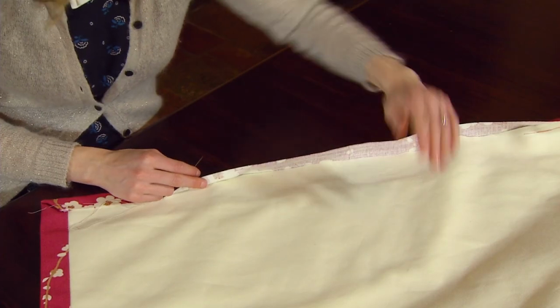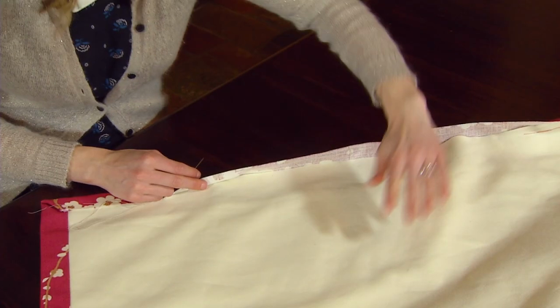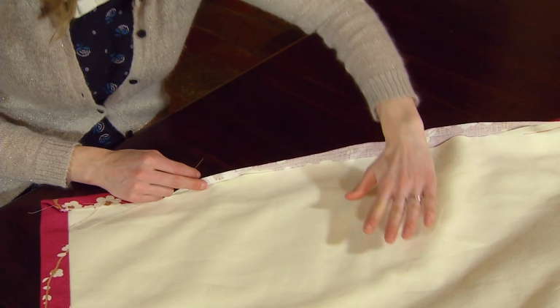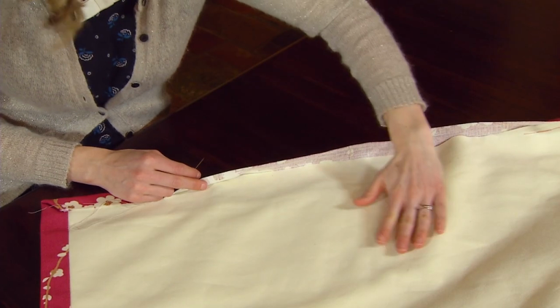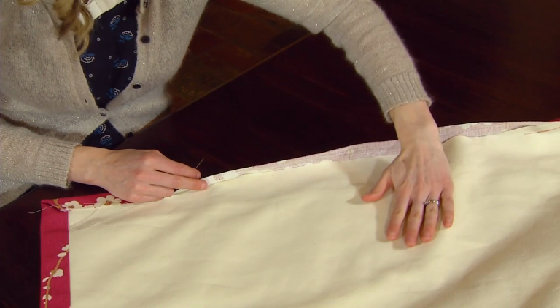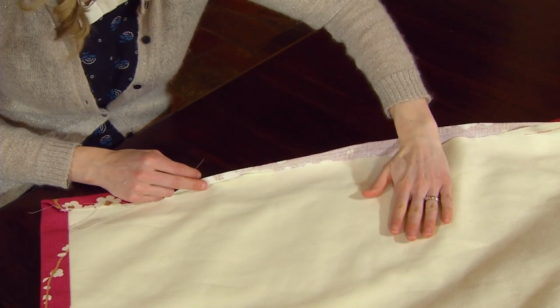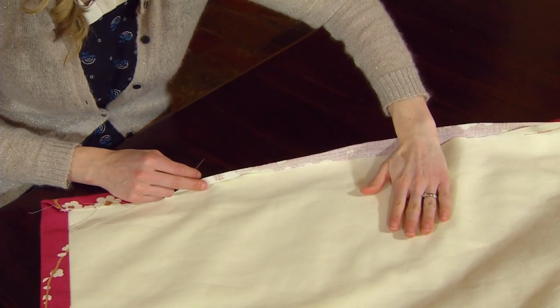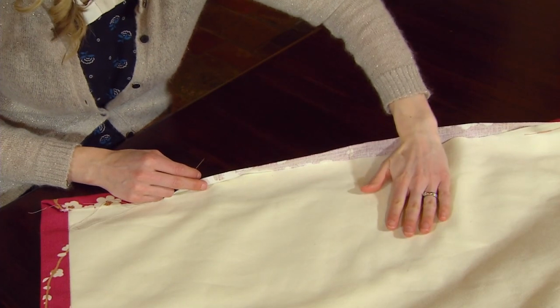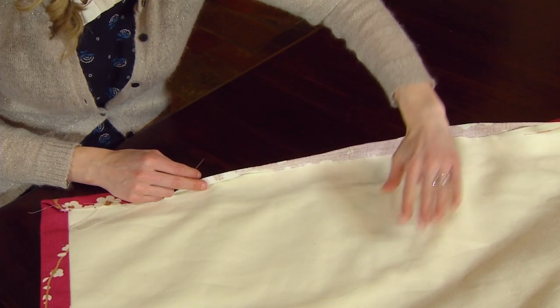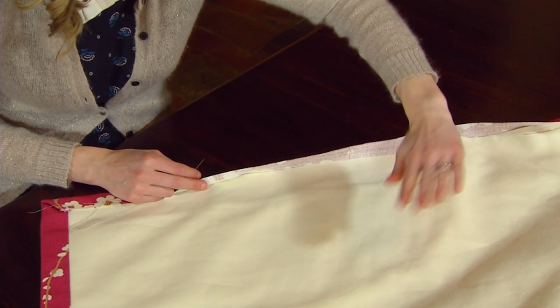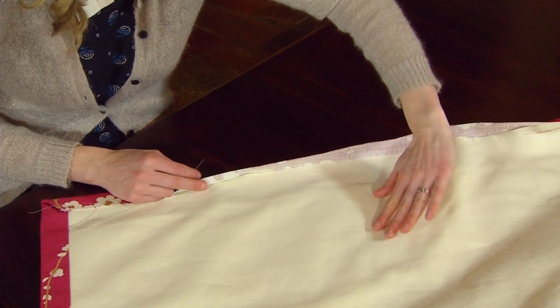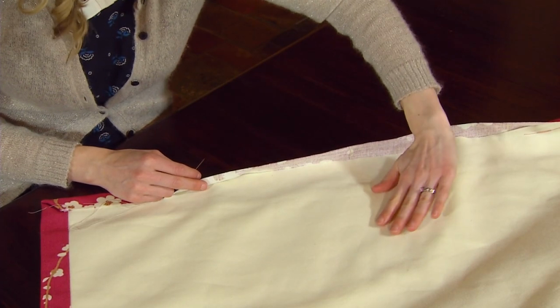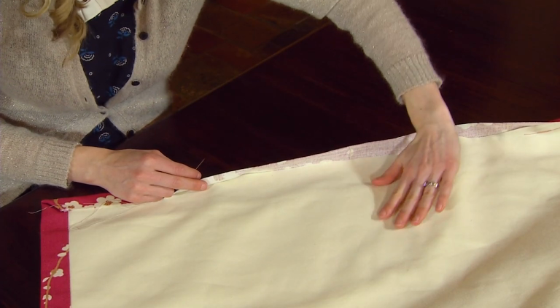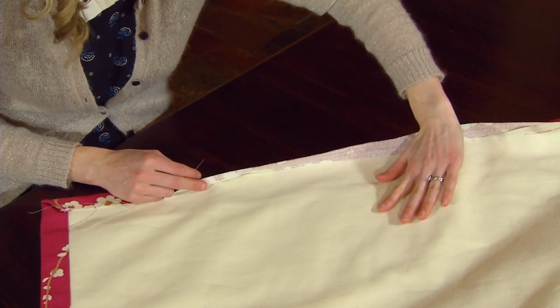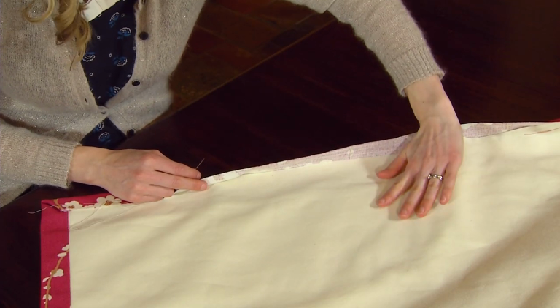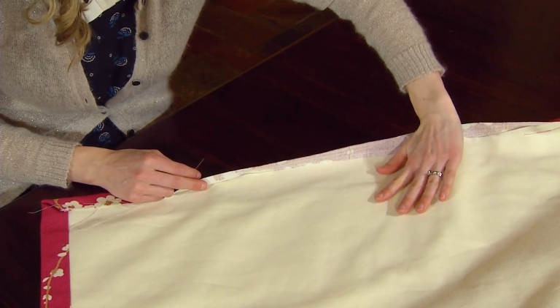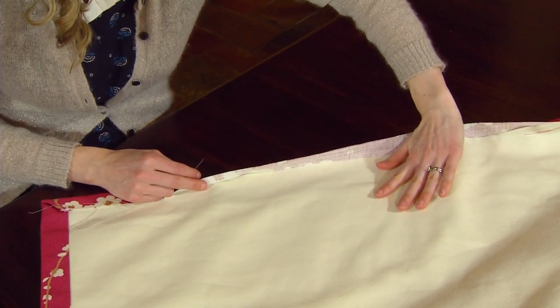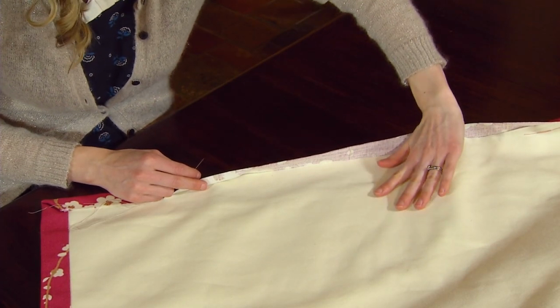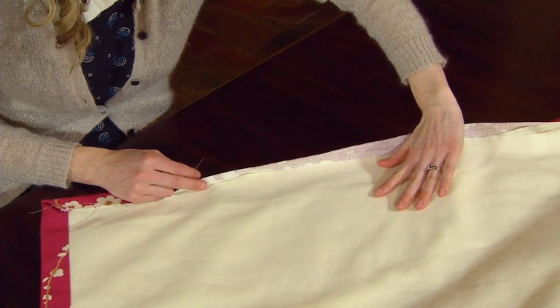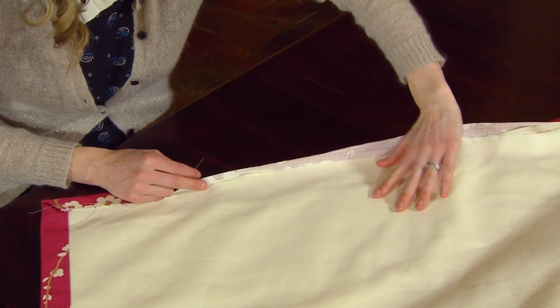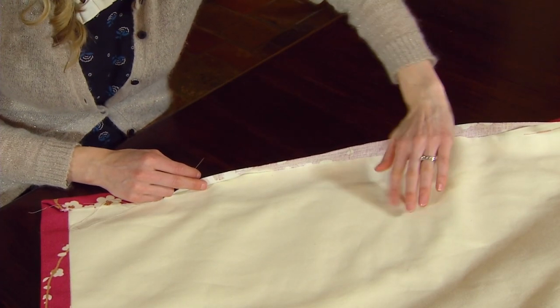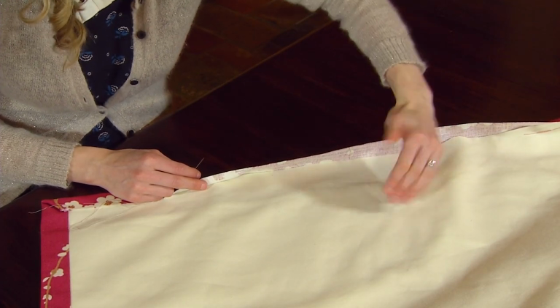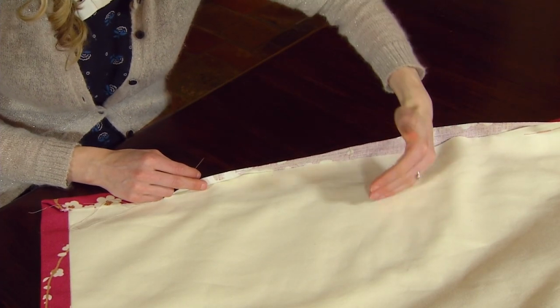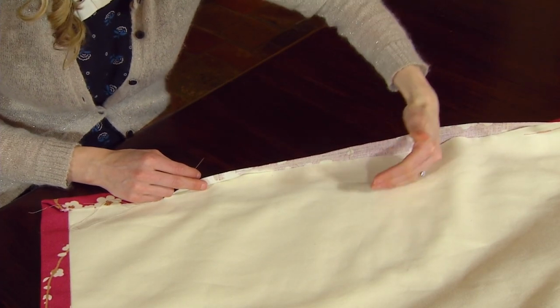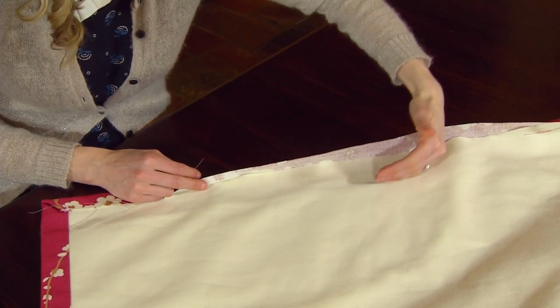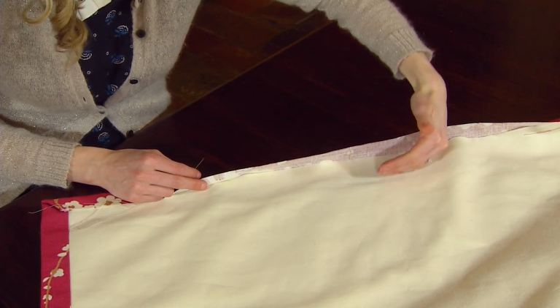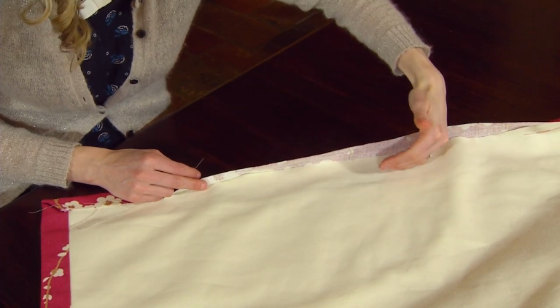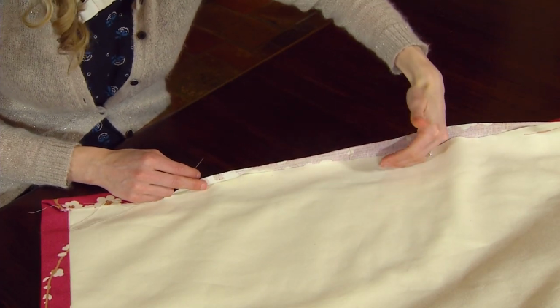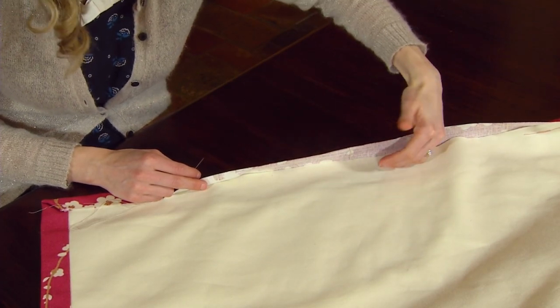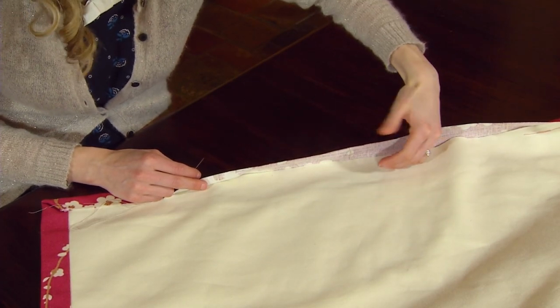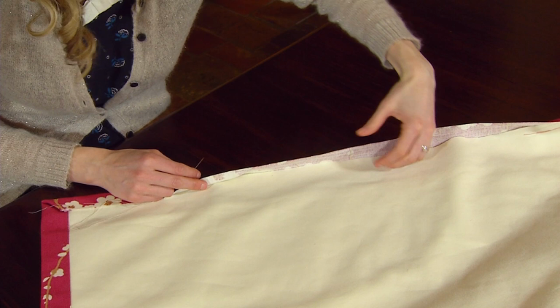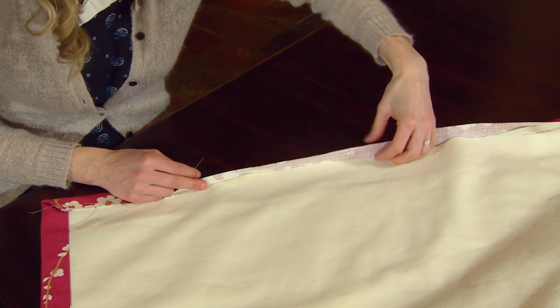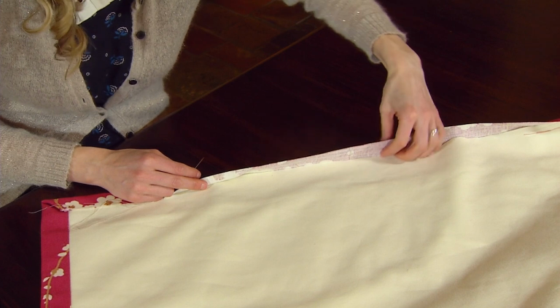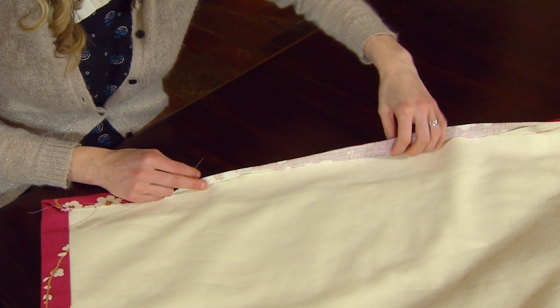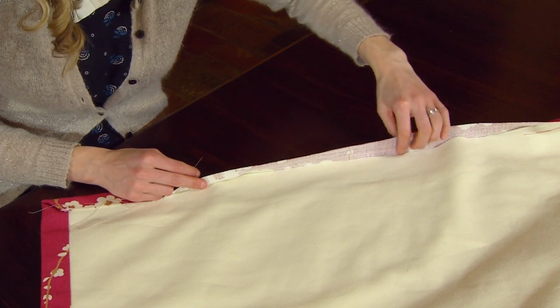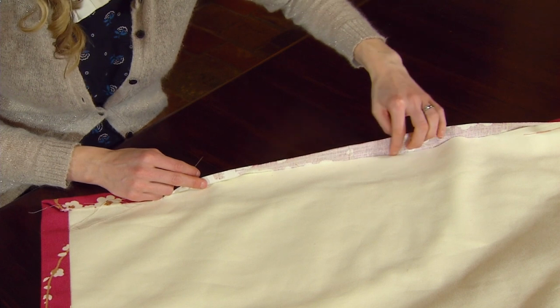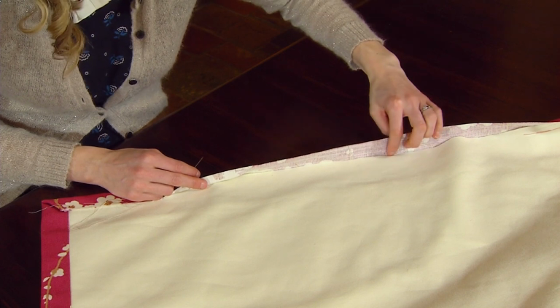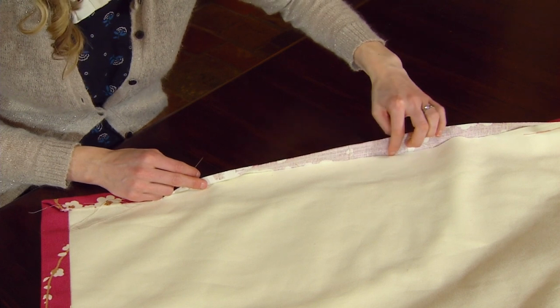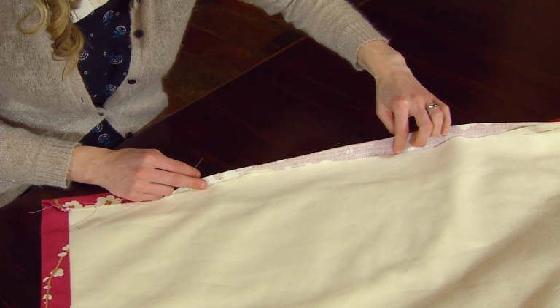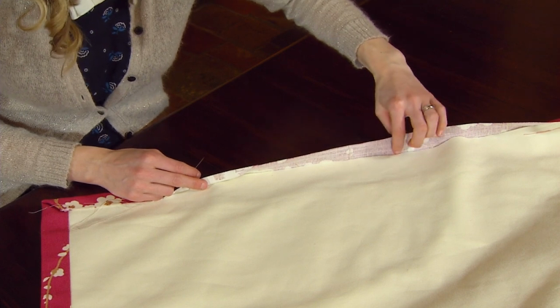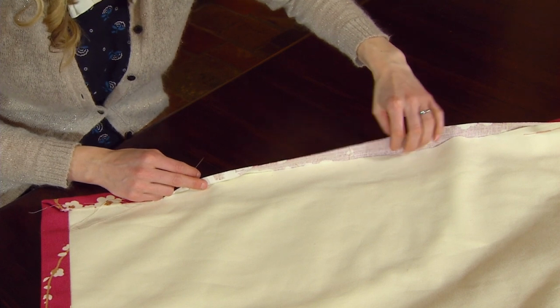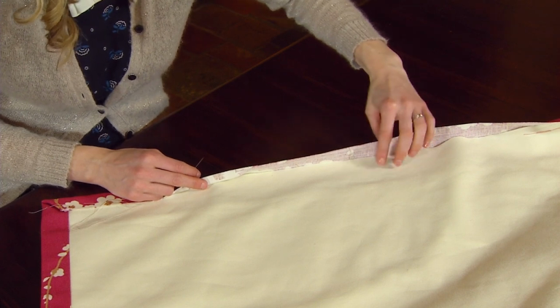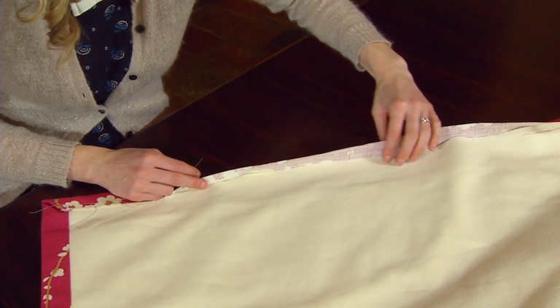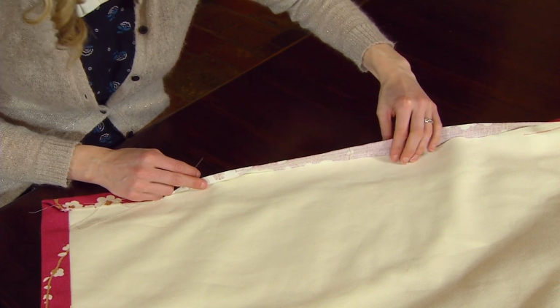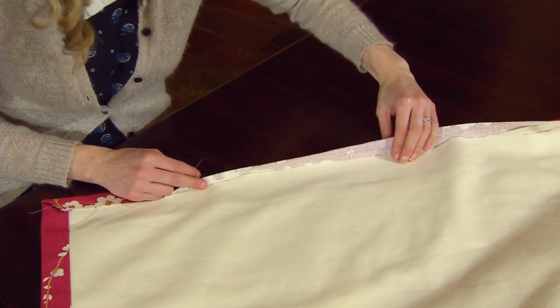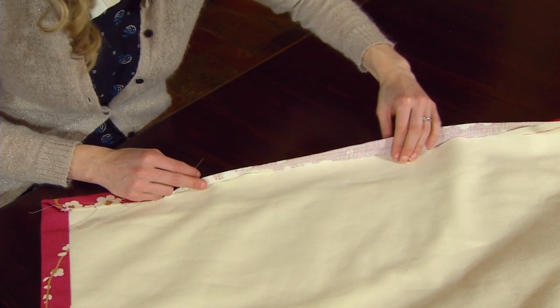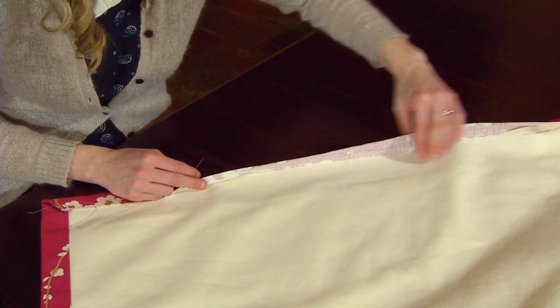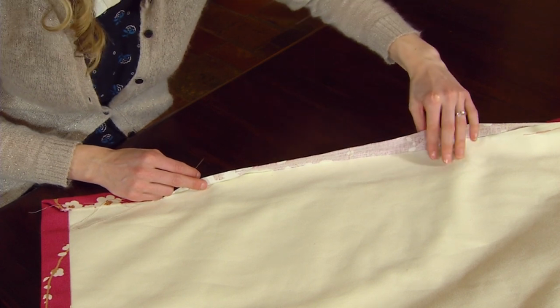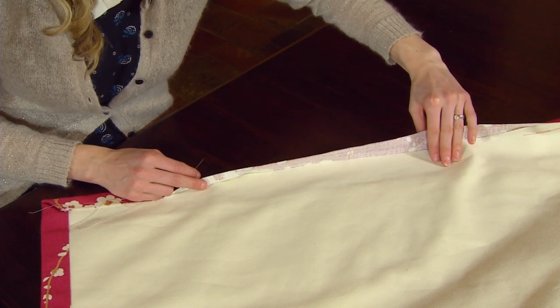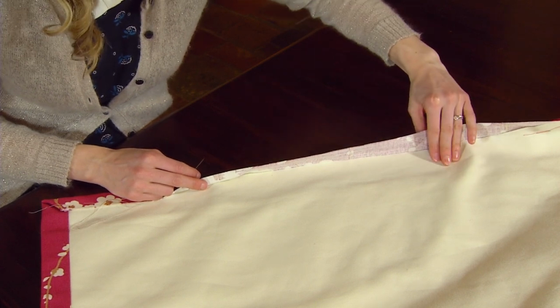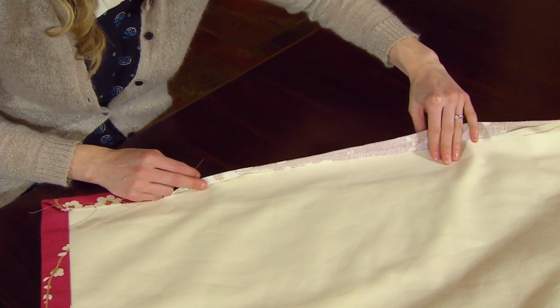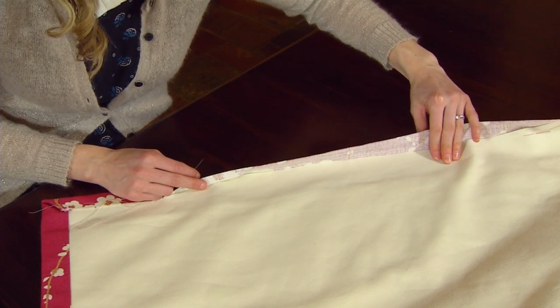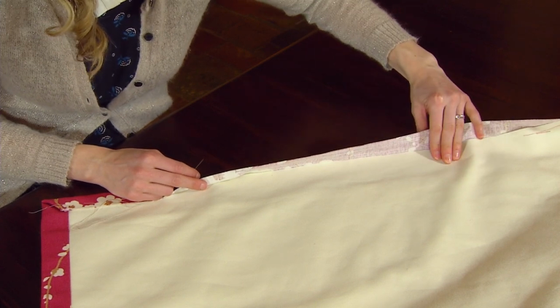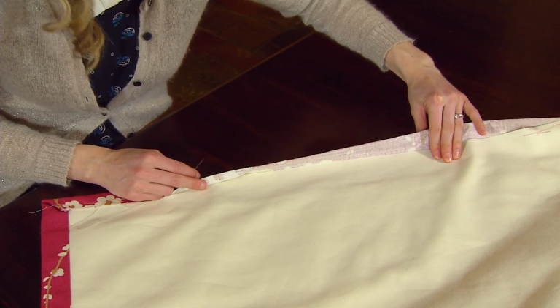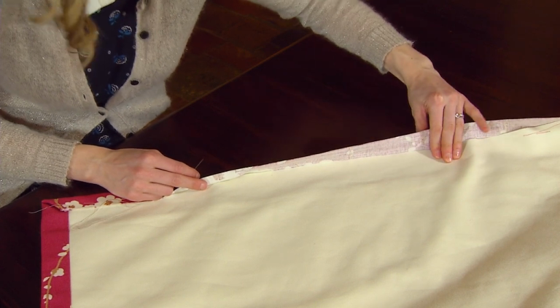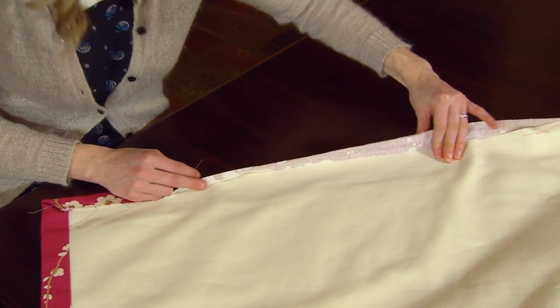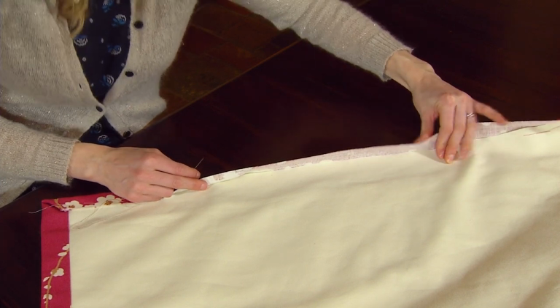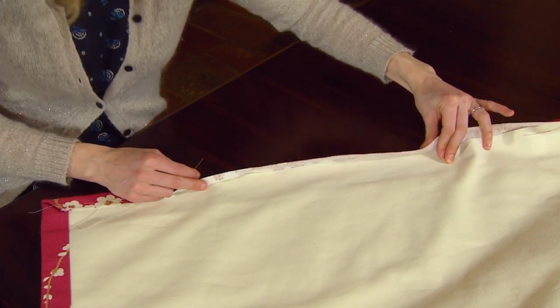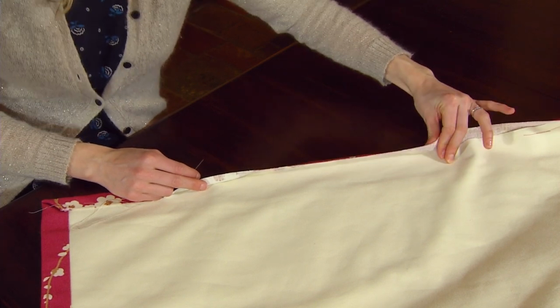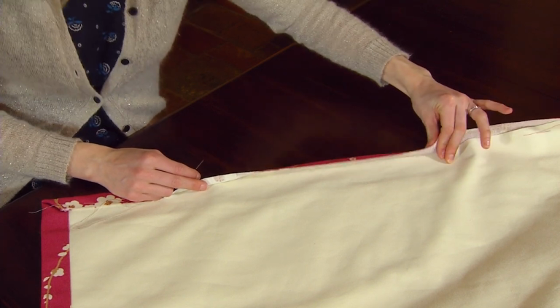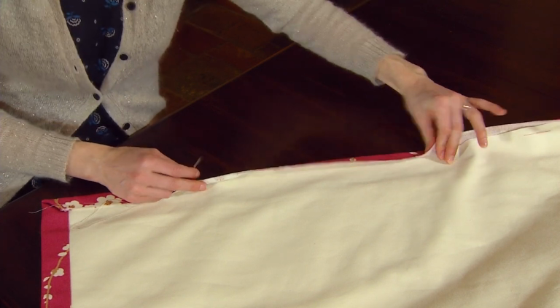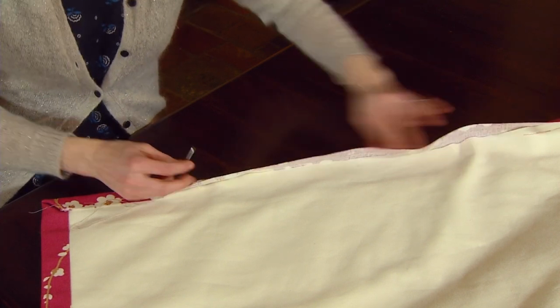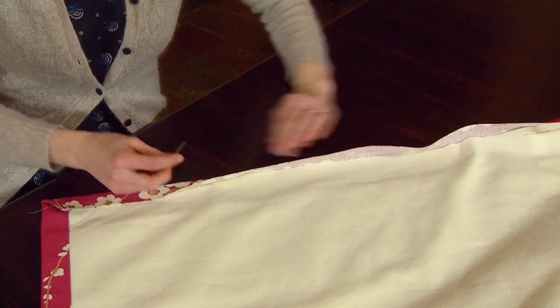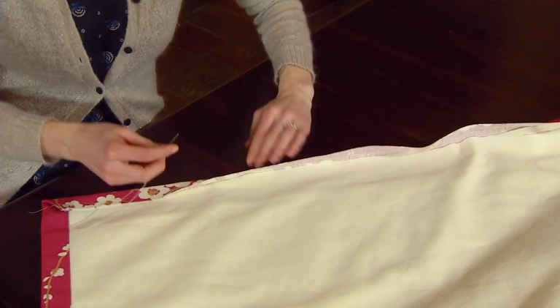Keep checking that the soft back lining hasn't fallen down and that the top edge is sitting right up in the crease as you move along.